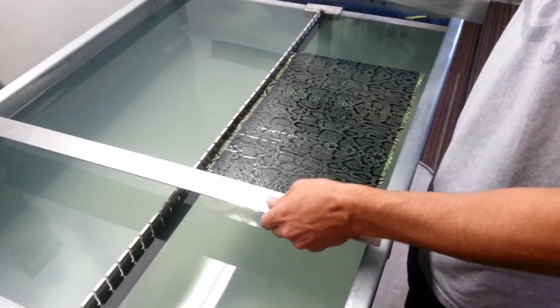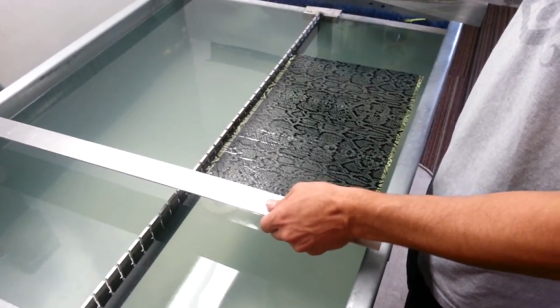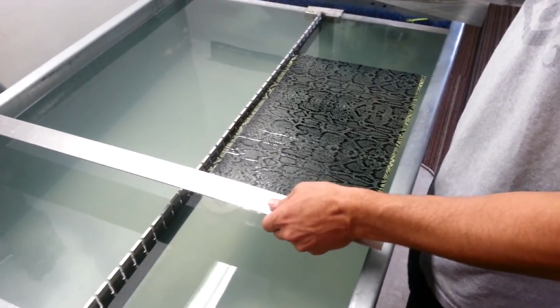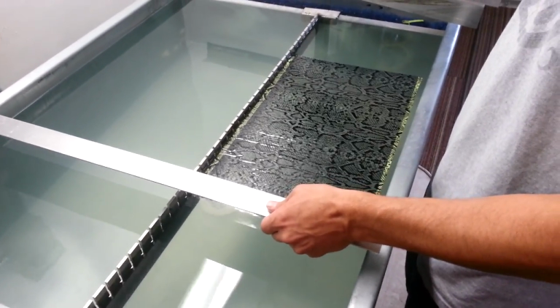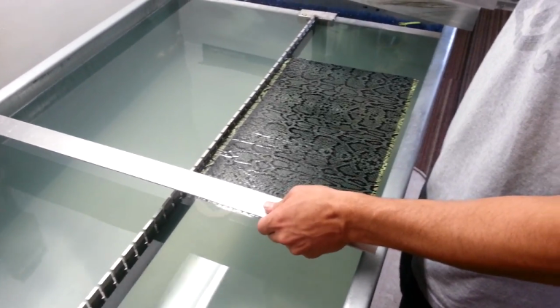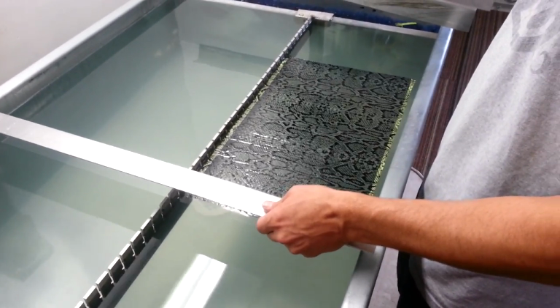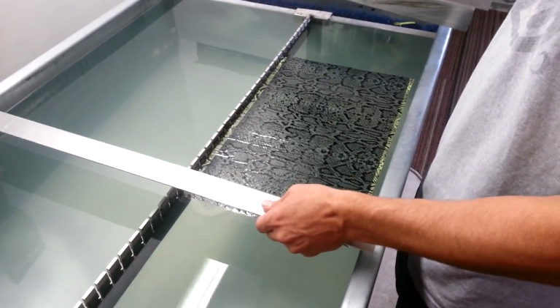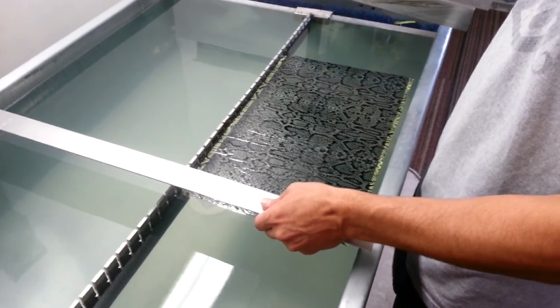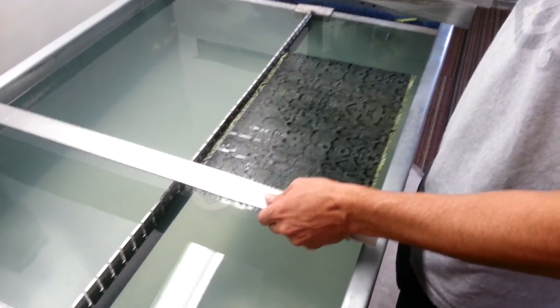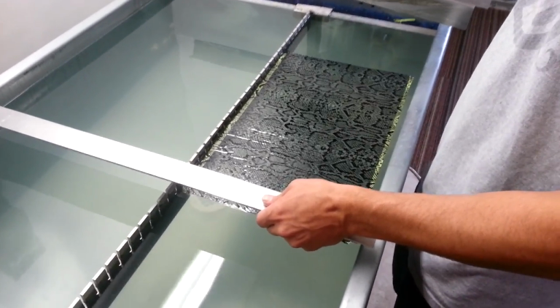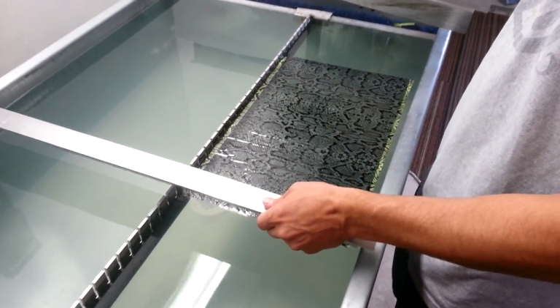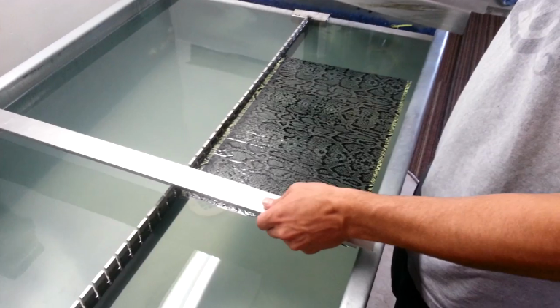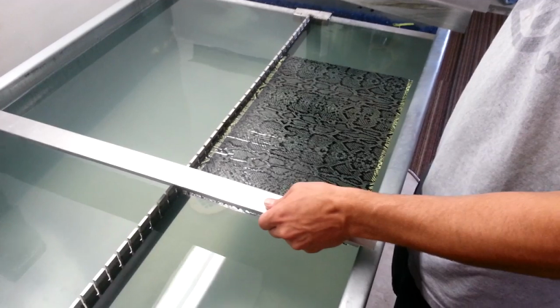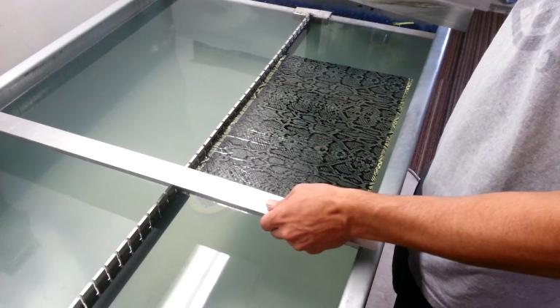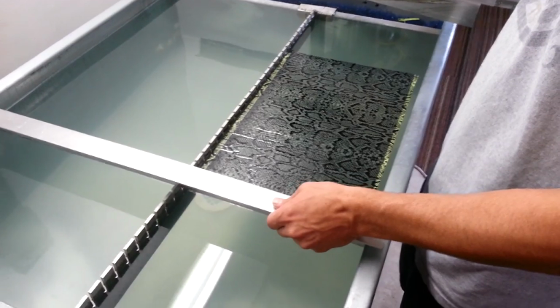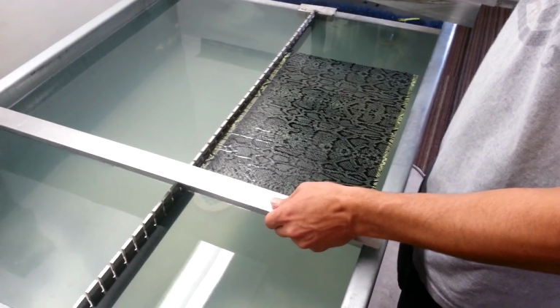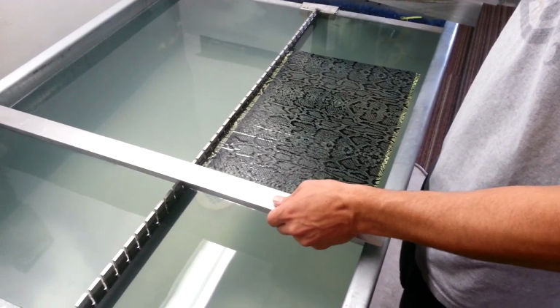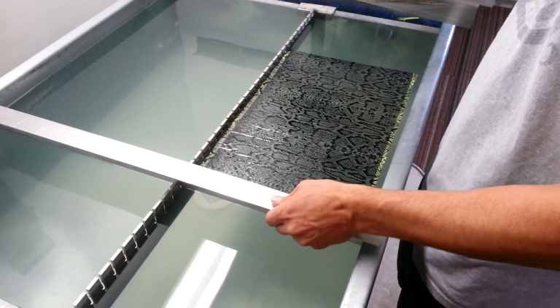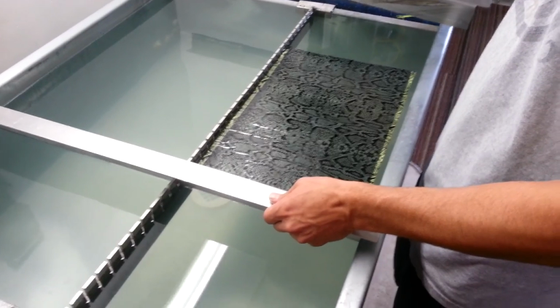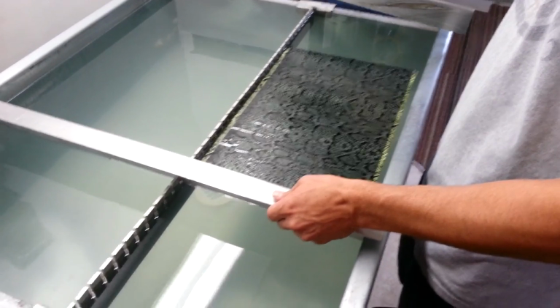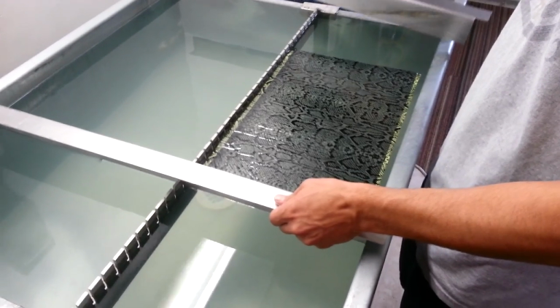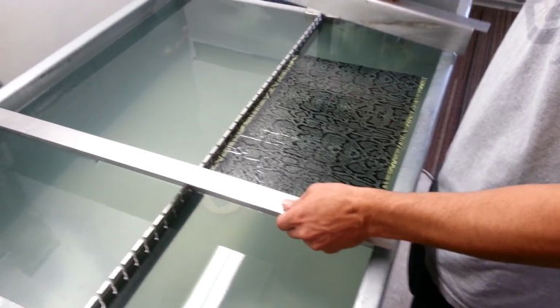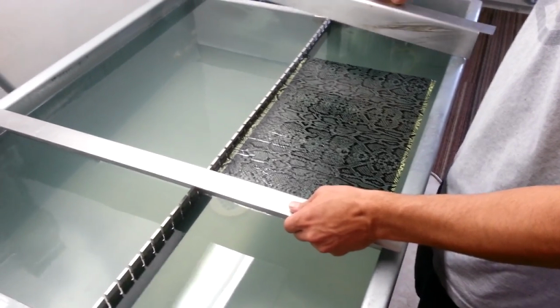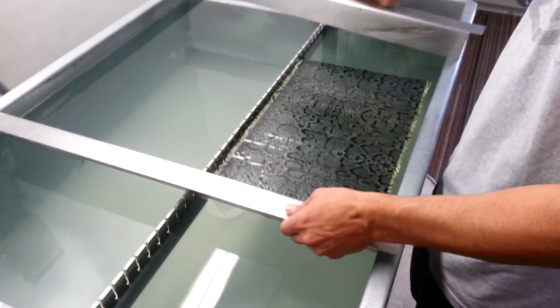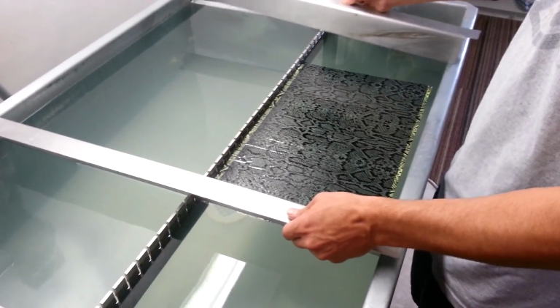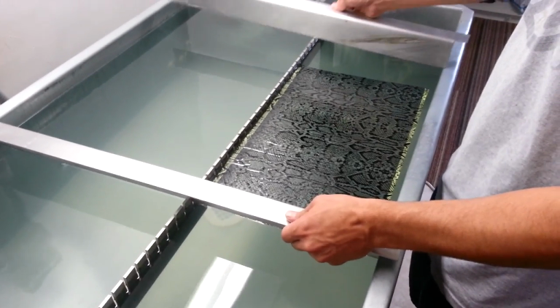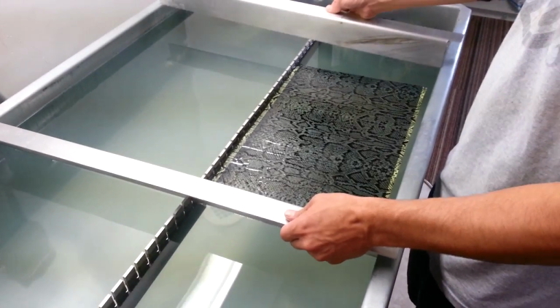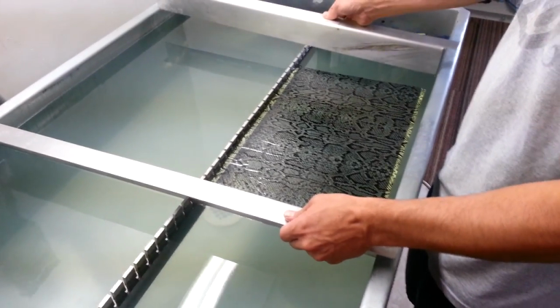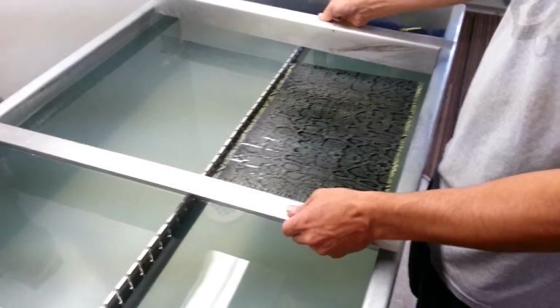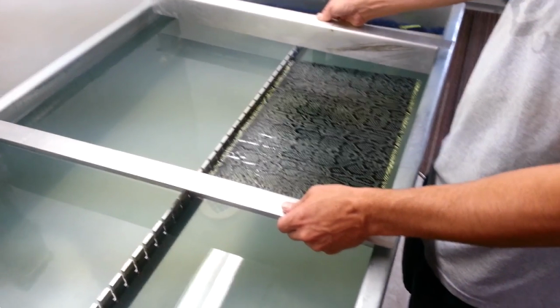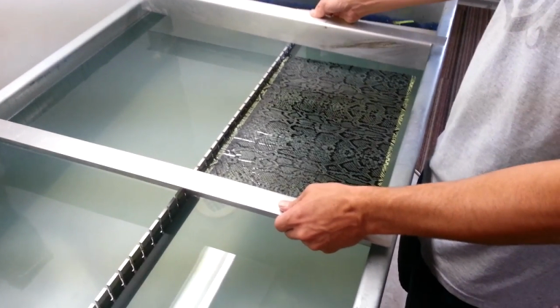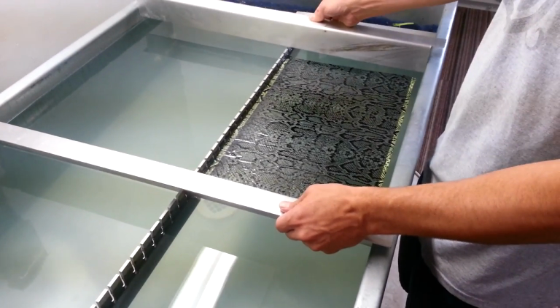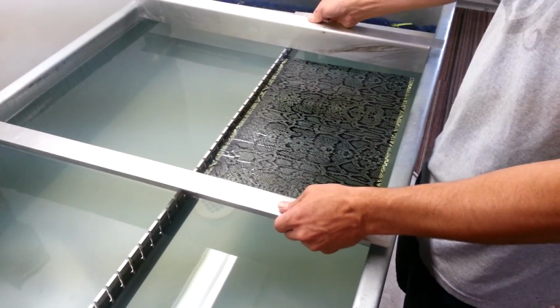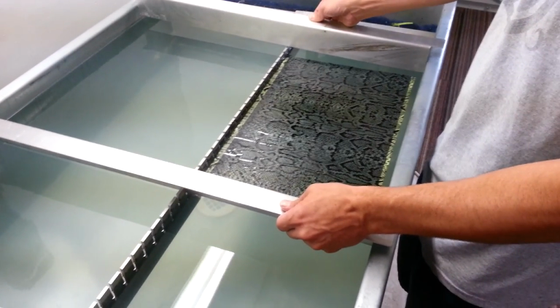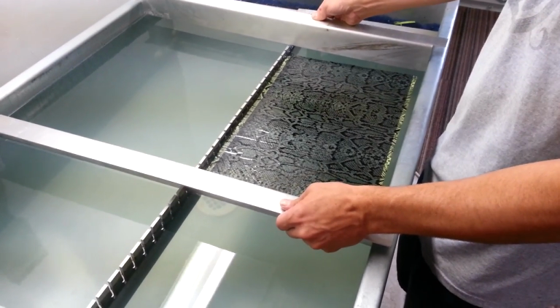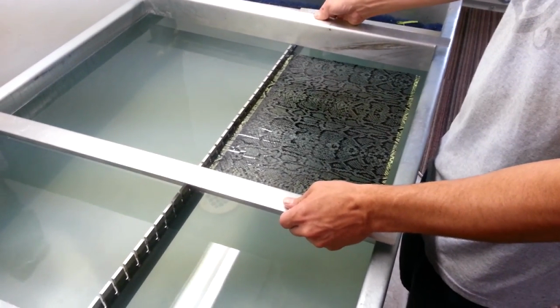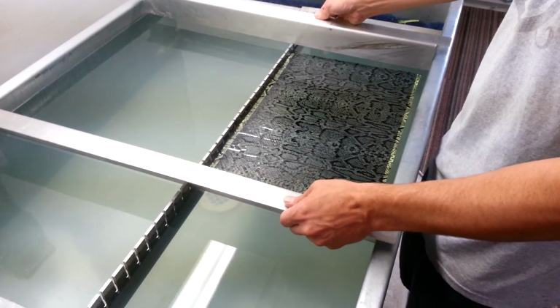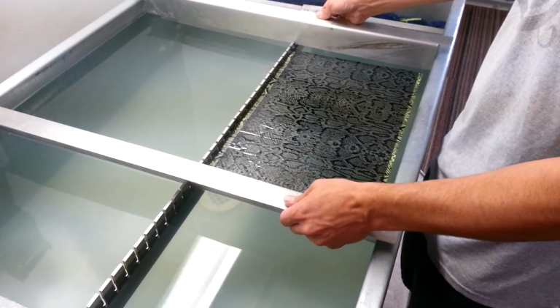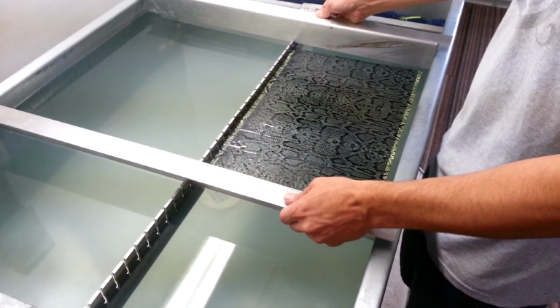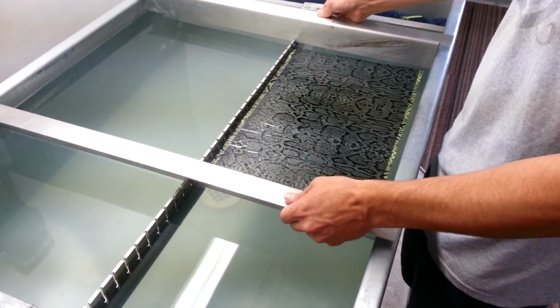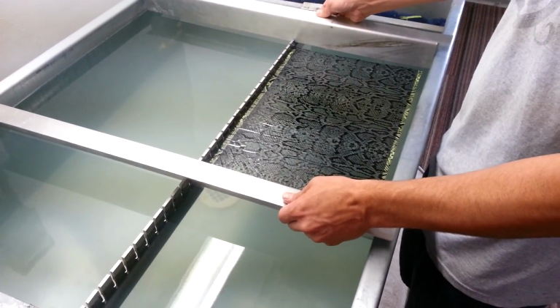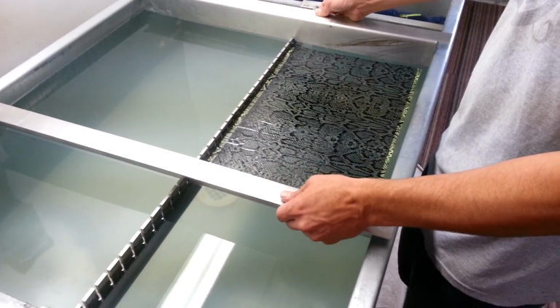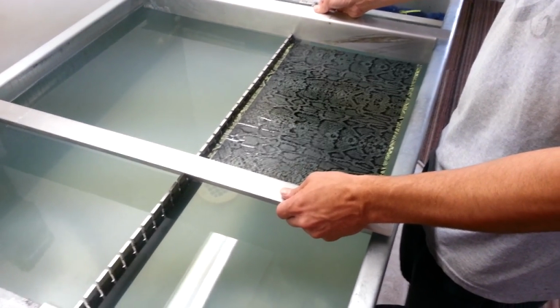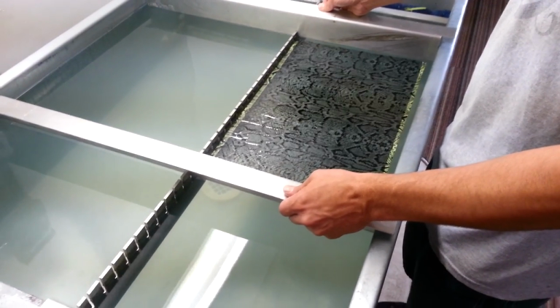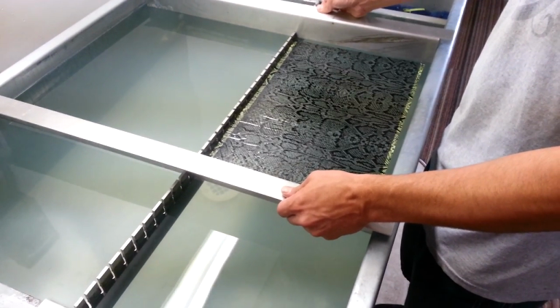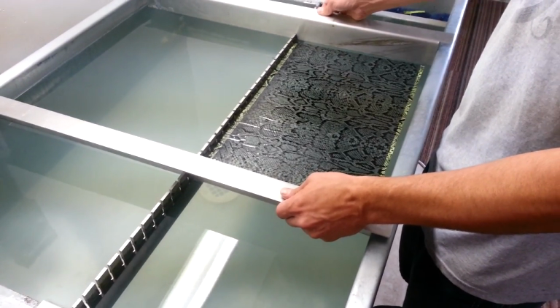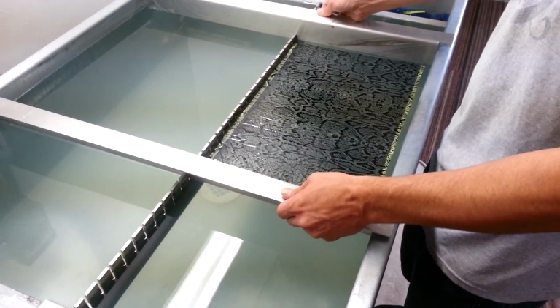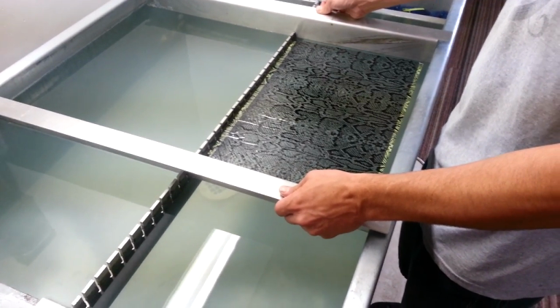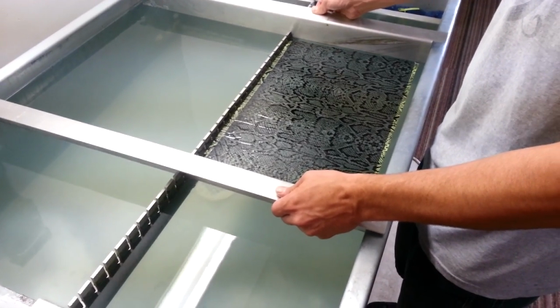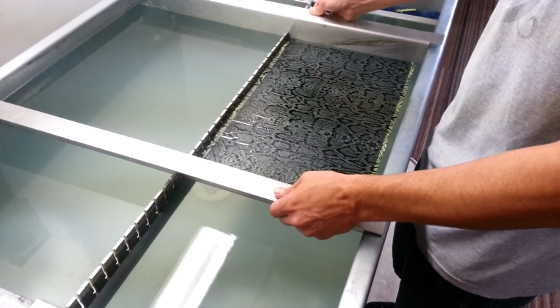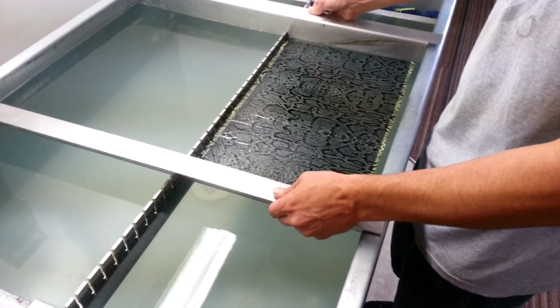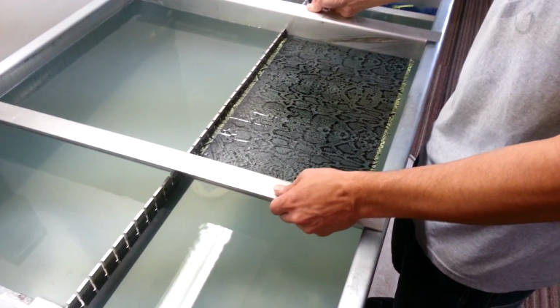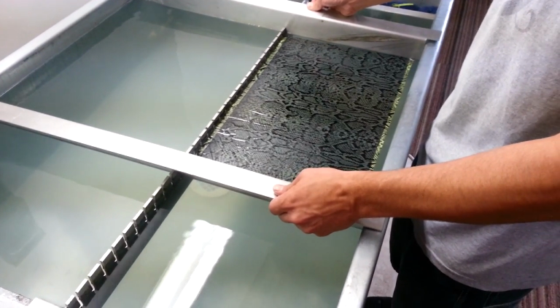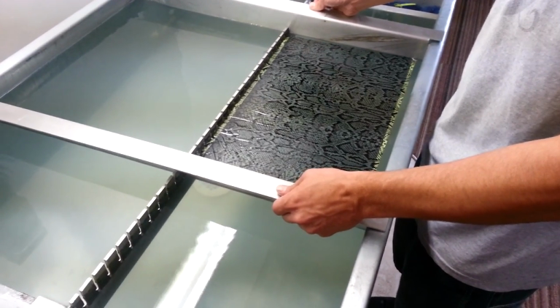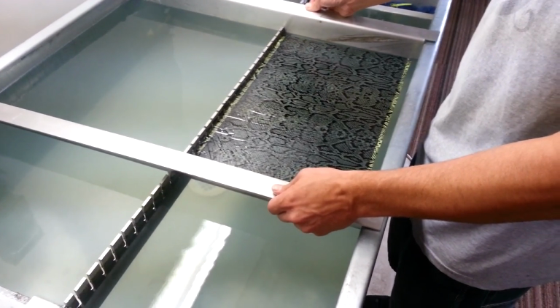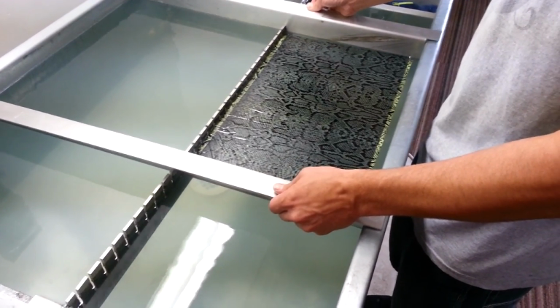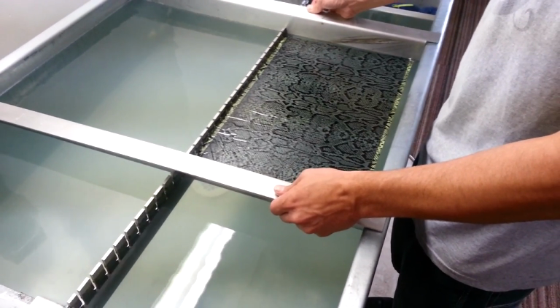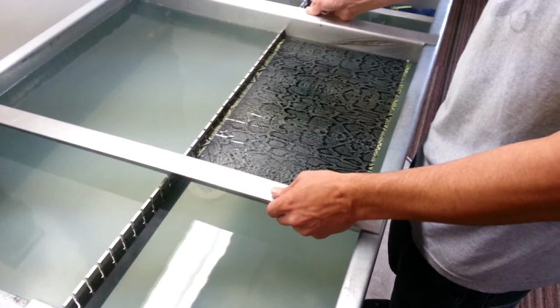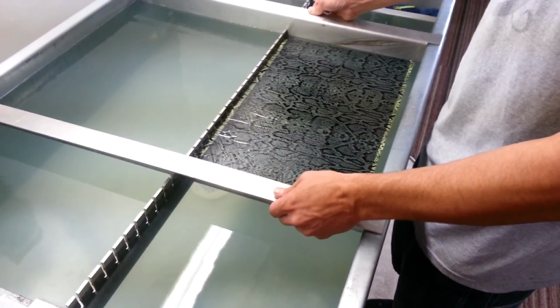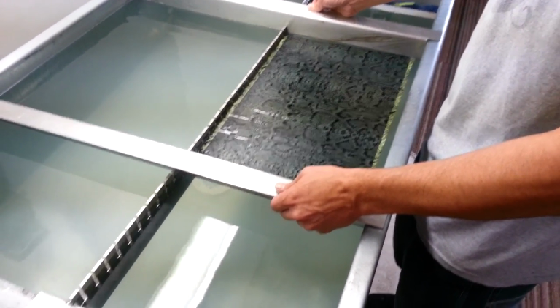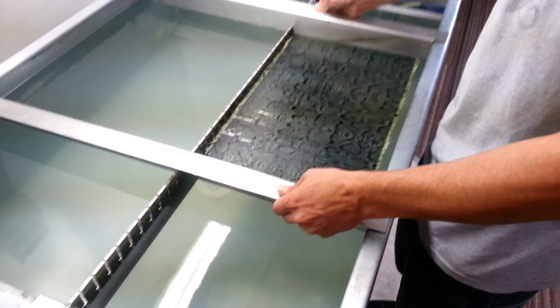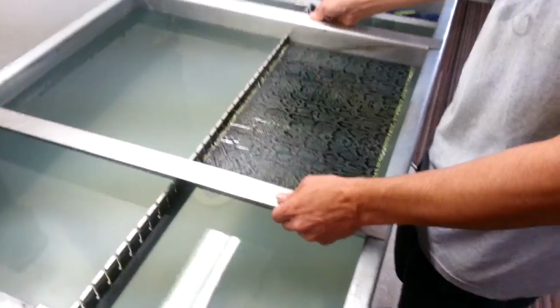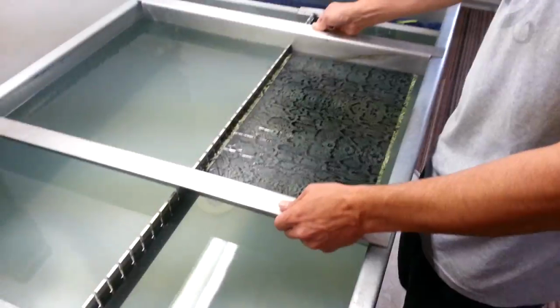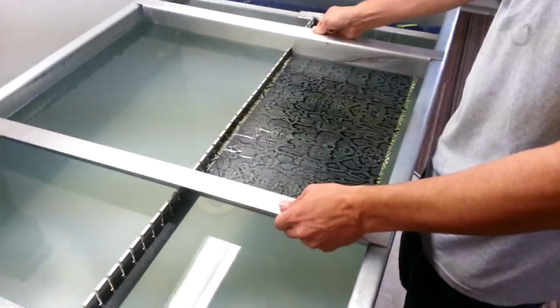Once again, if you want to see more videos explaining the process or anything, just go to Pro Audio of Wyoming's Facebook page.